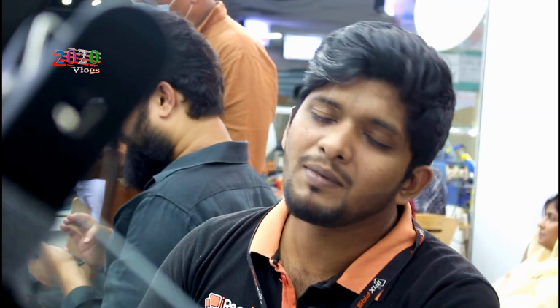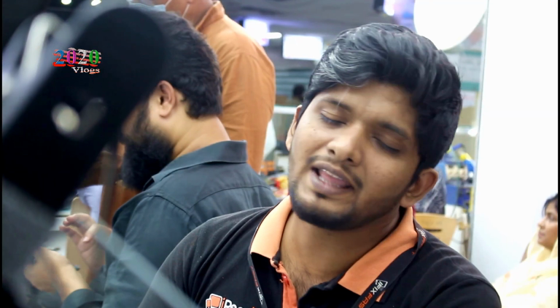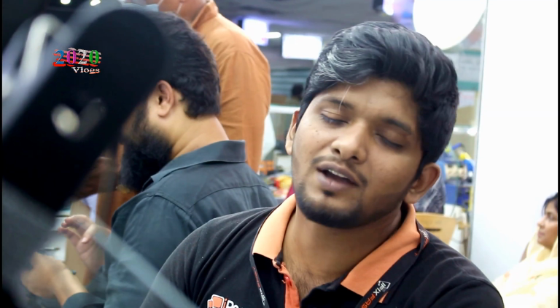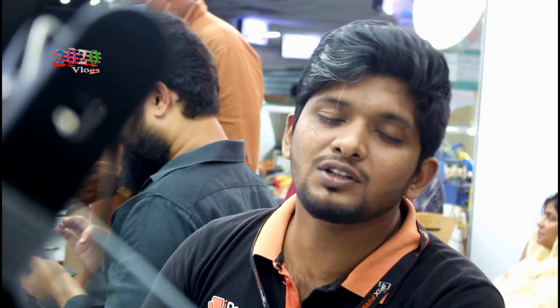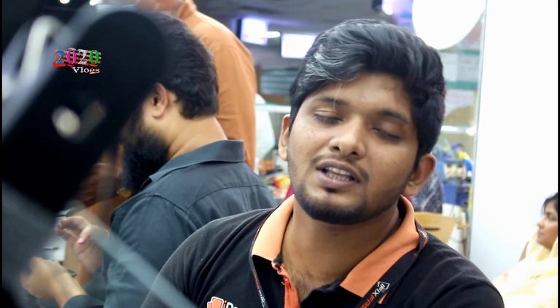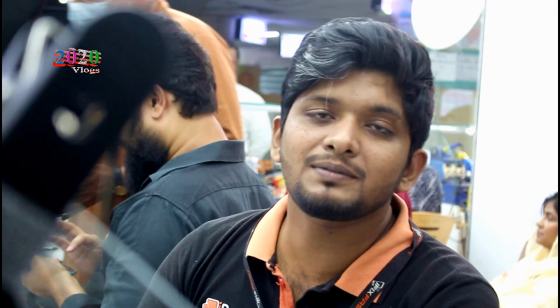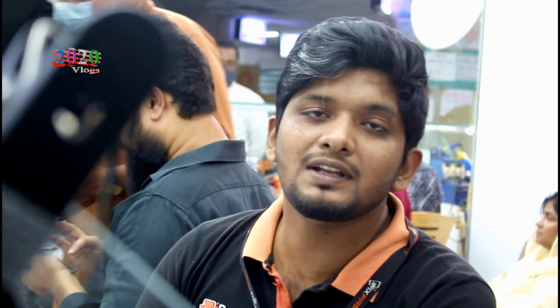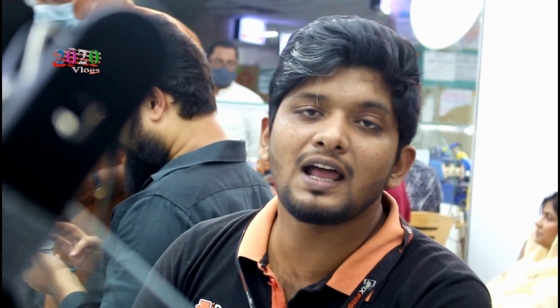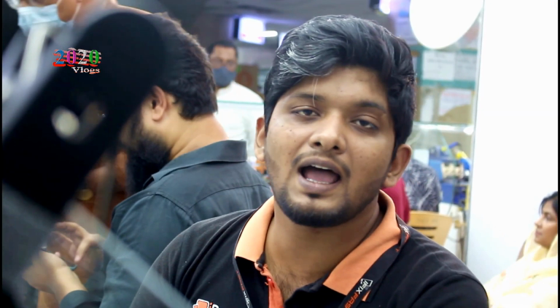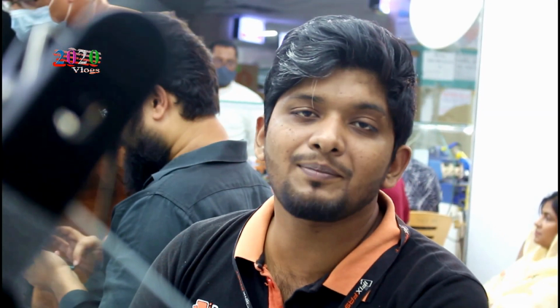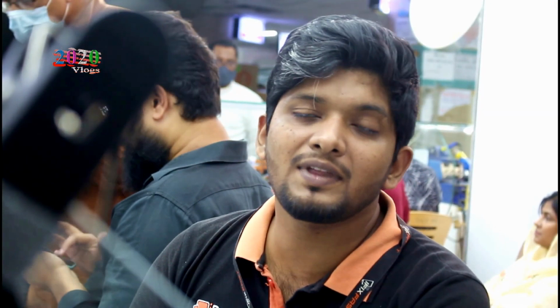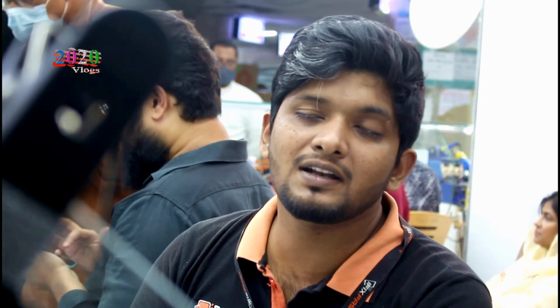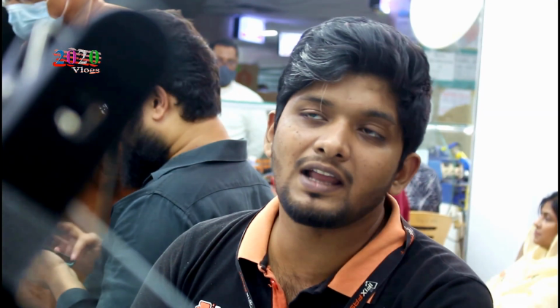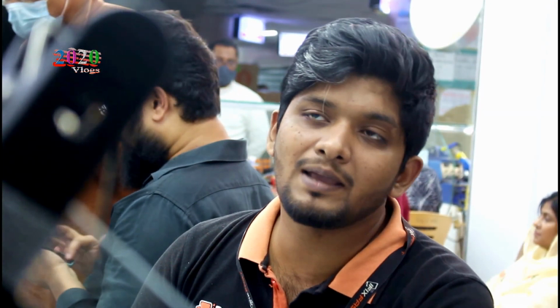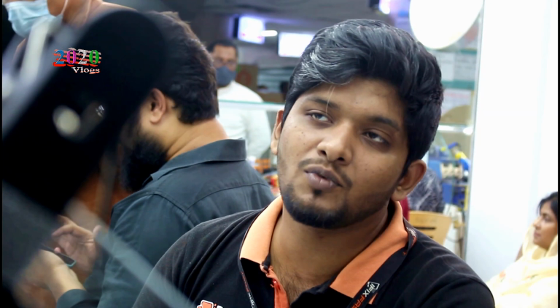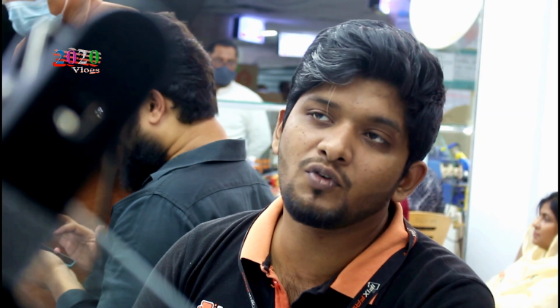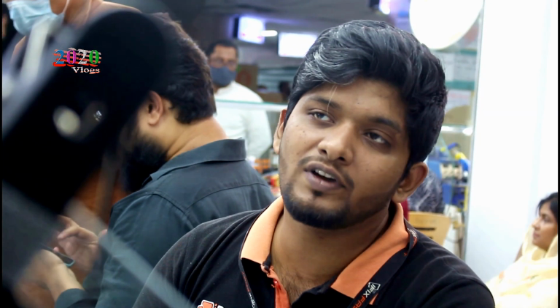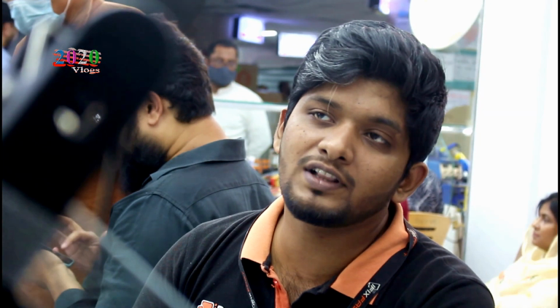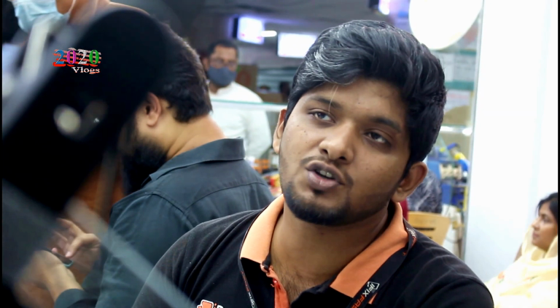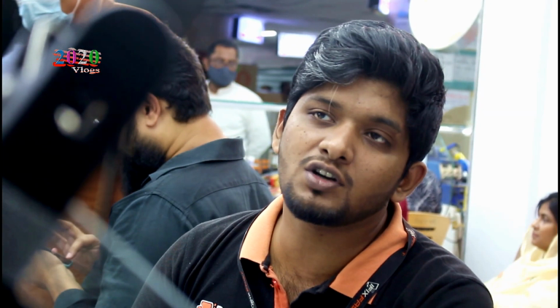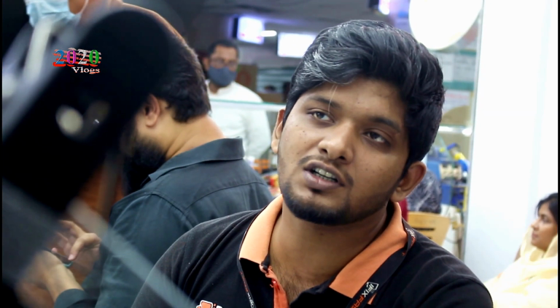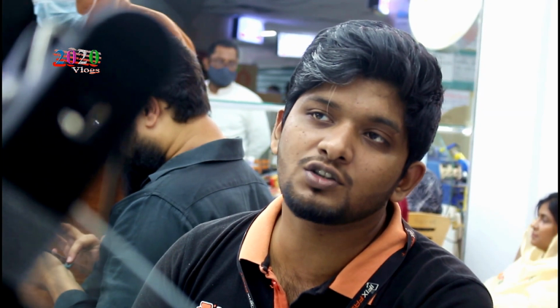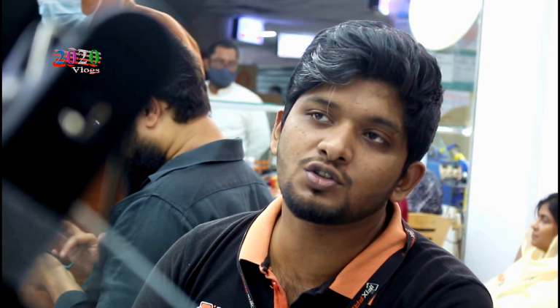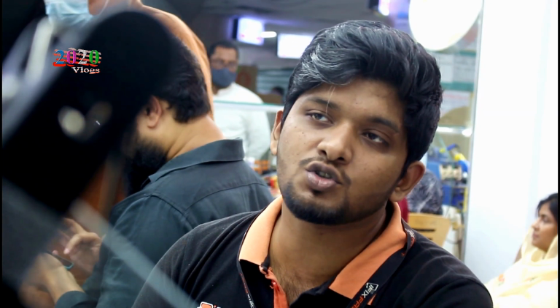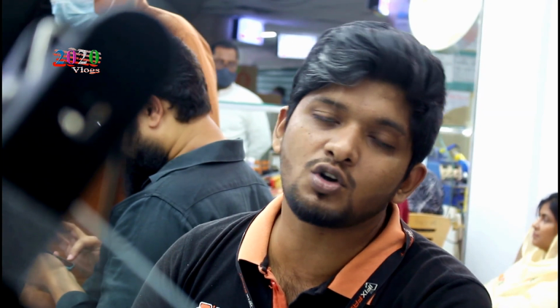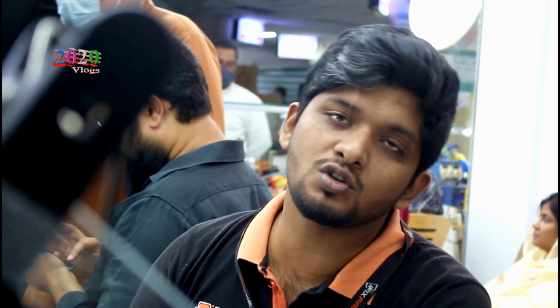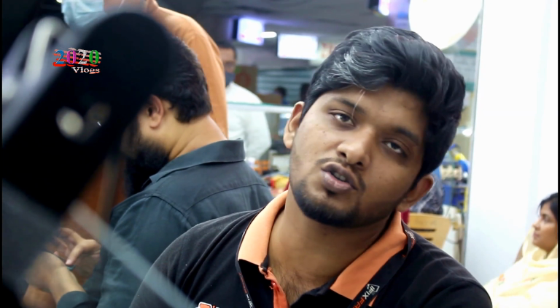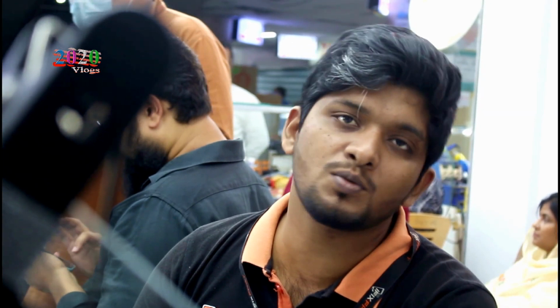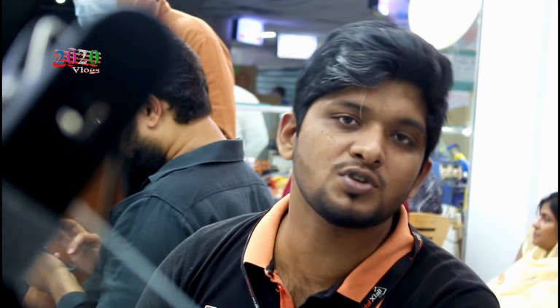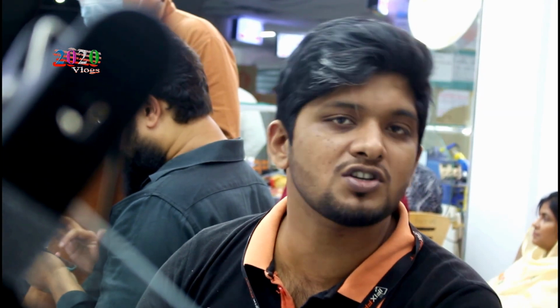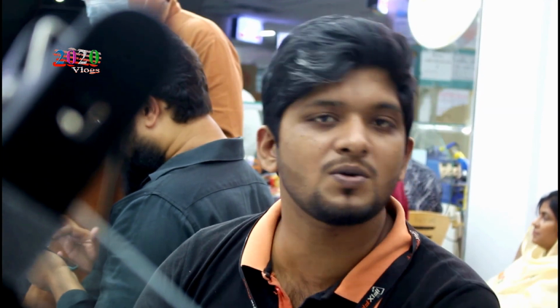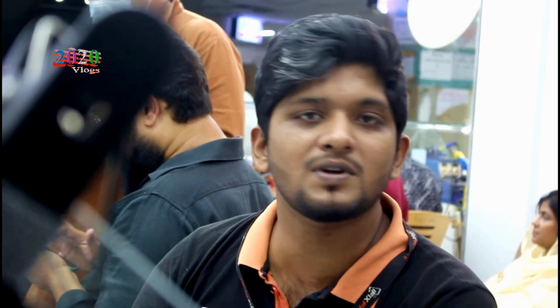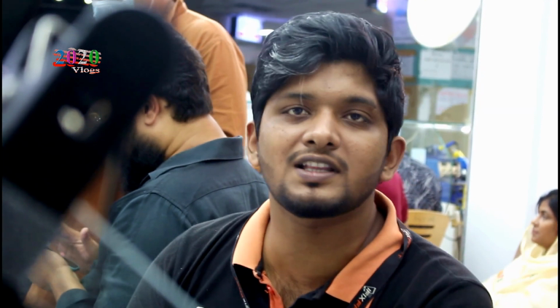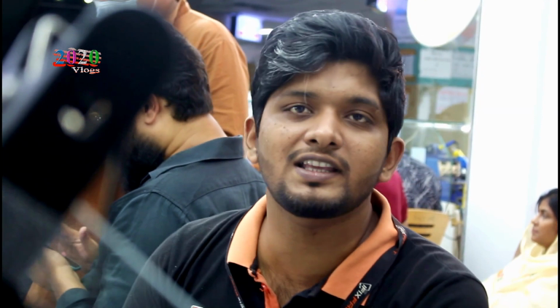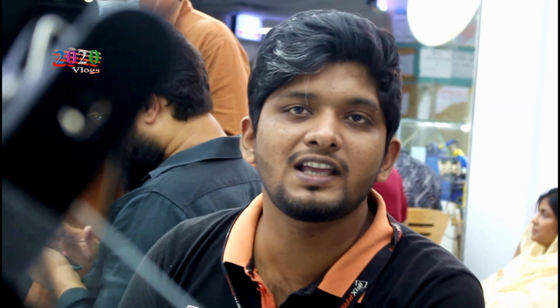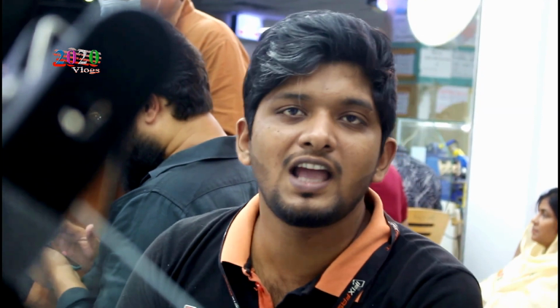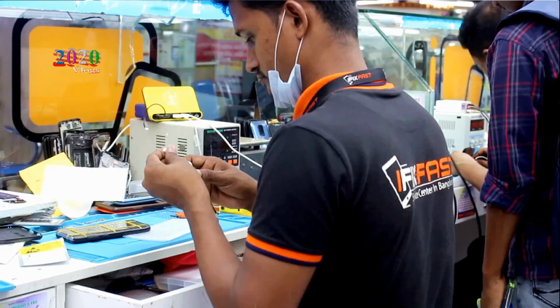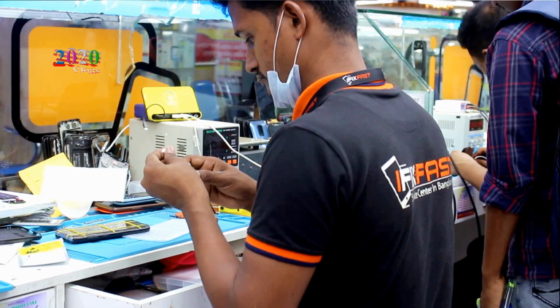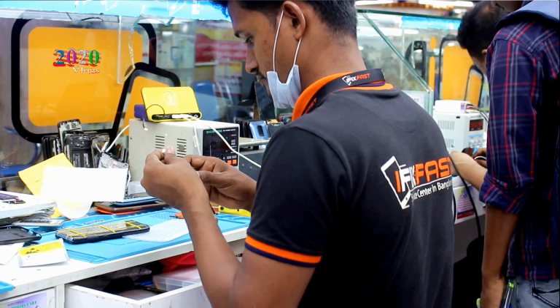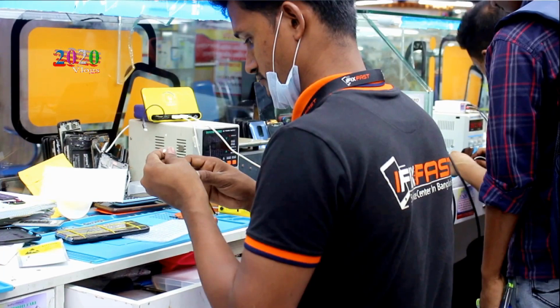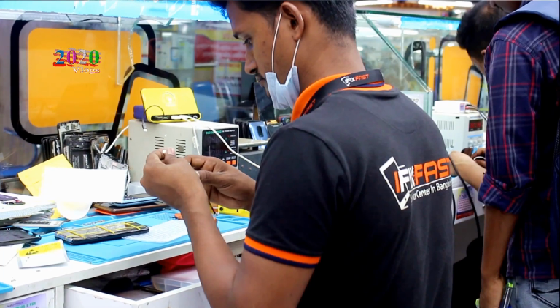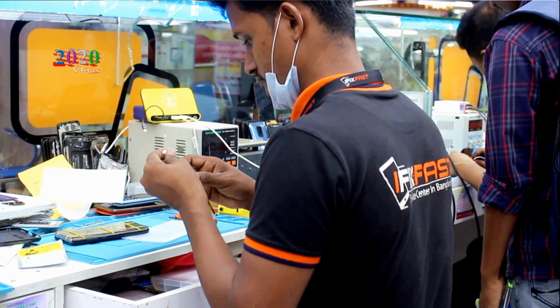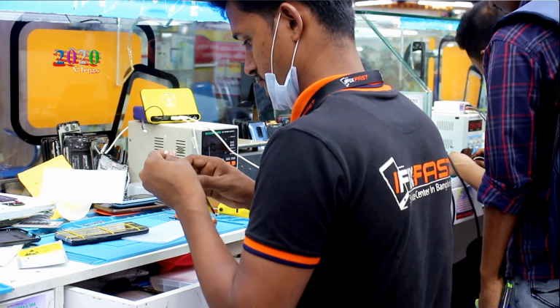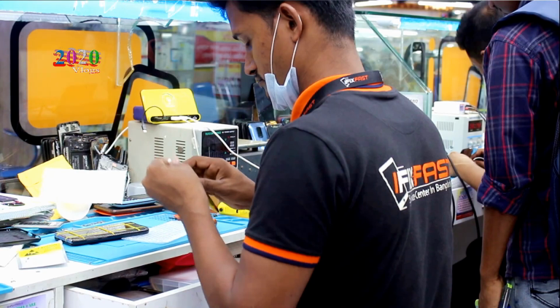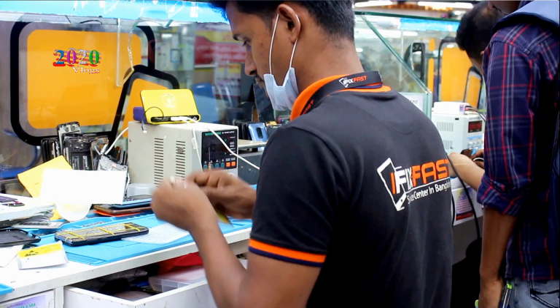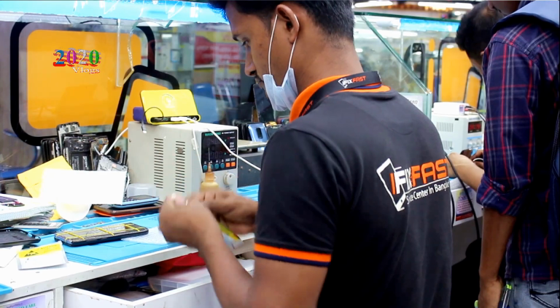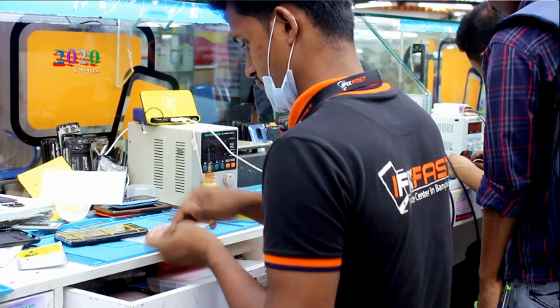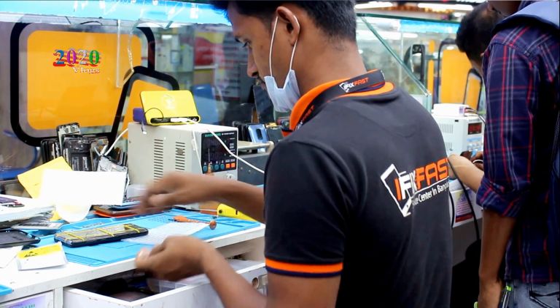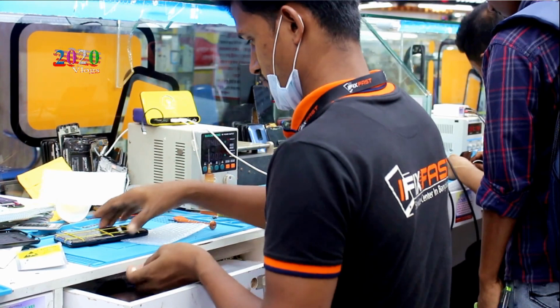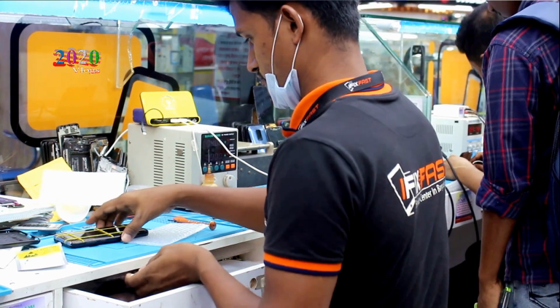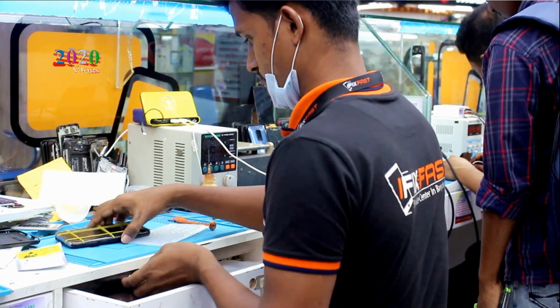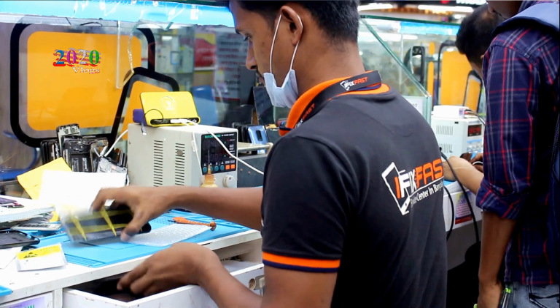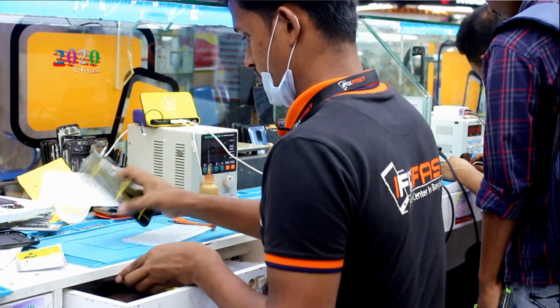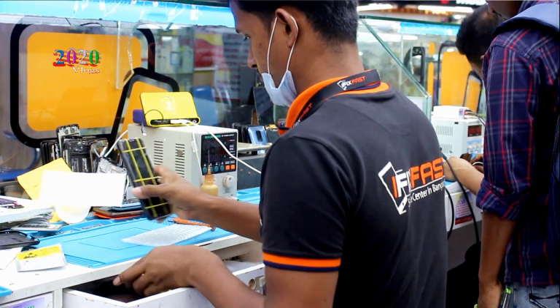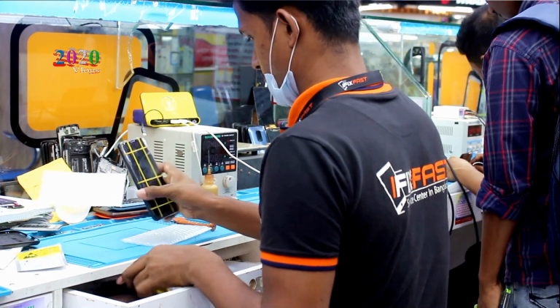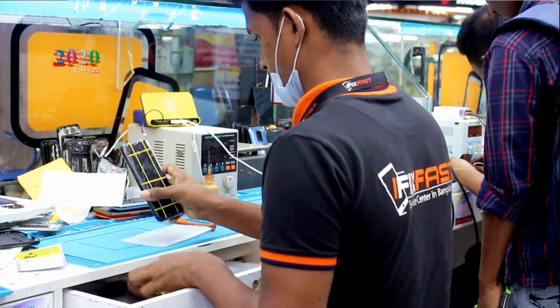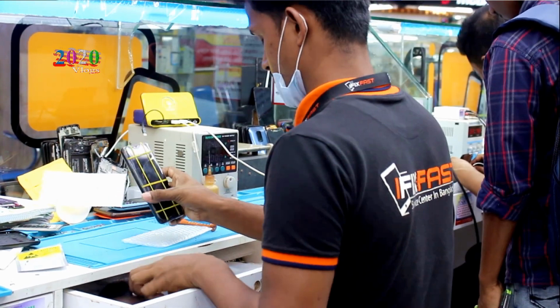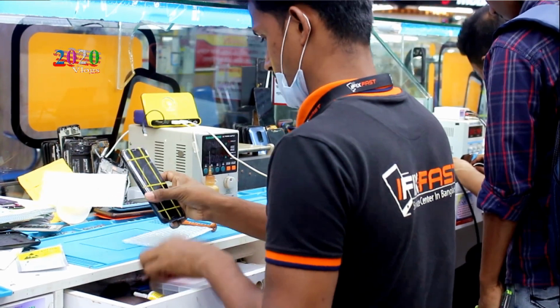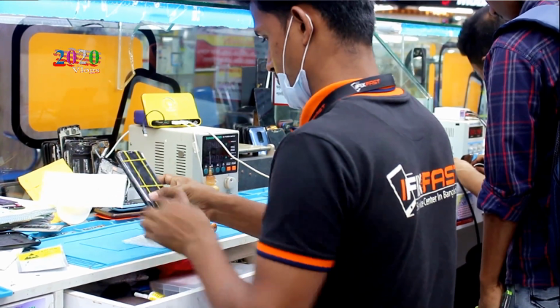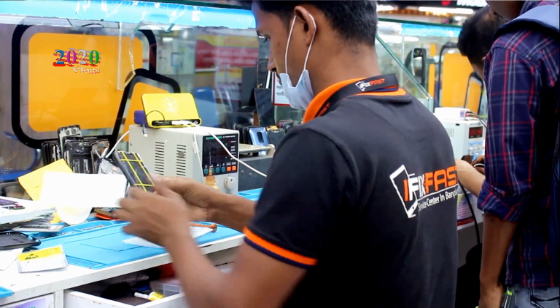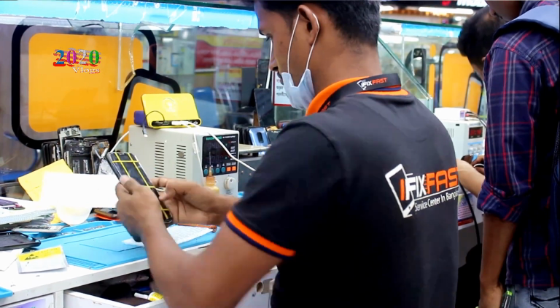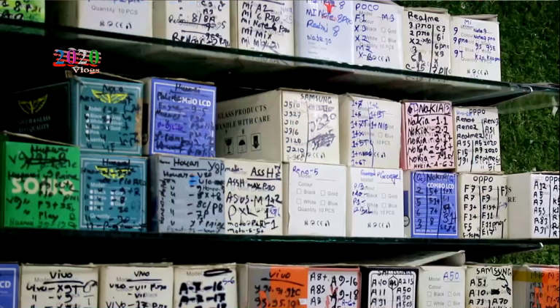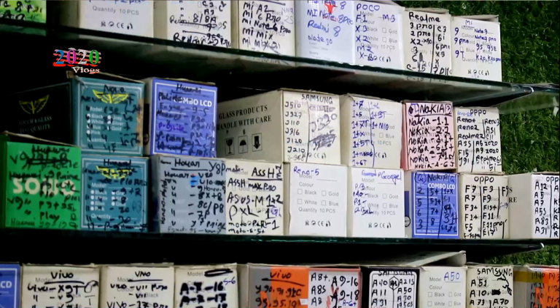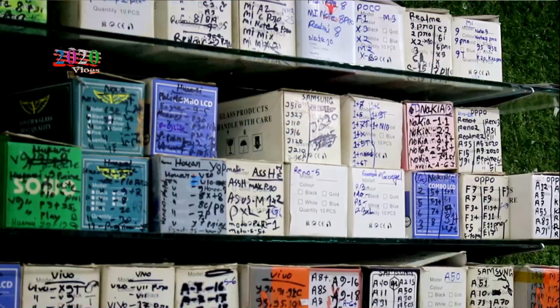One thing you have to do is use the mobile phone service.